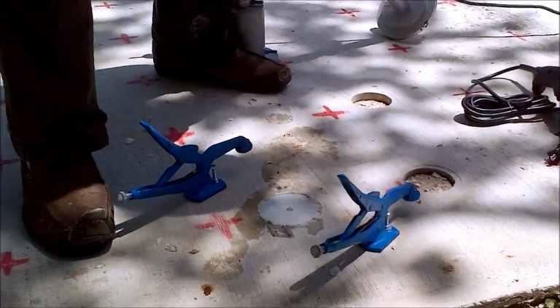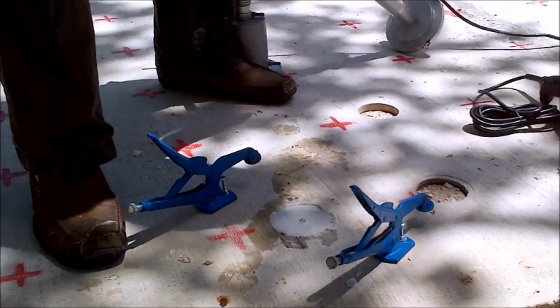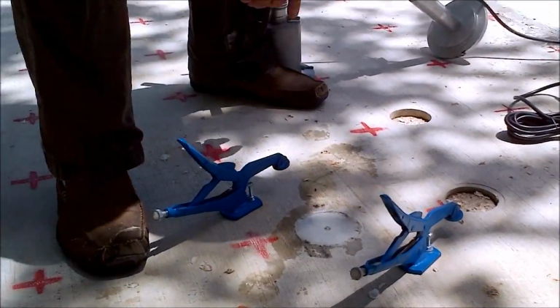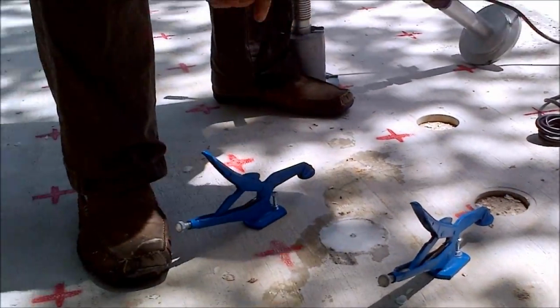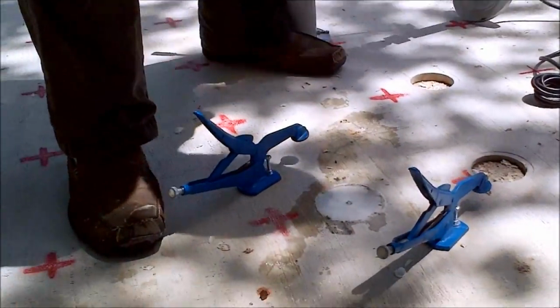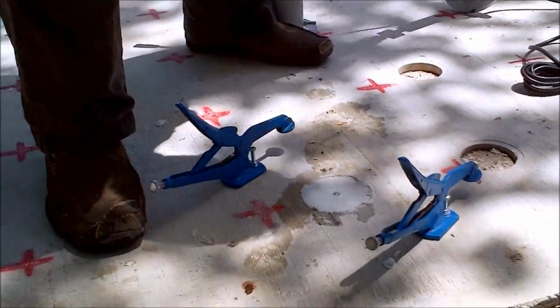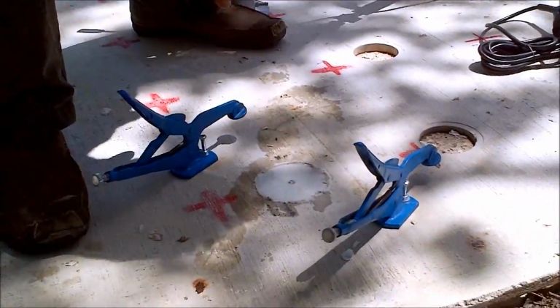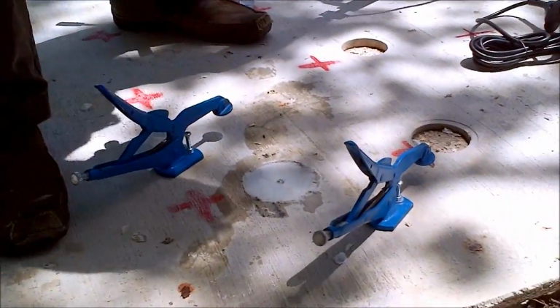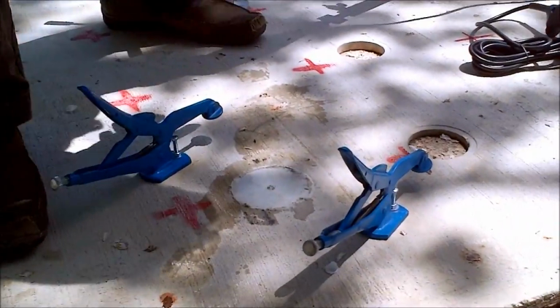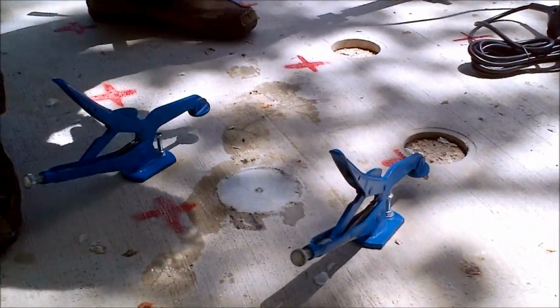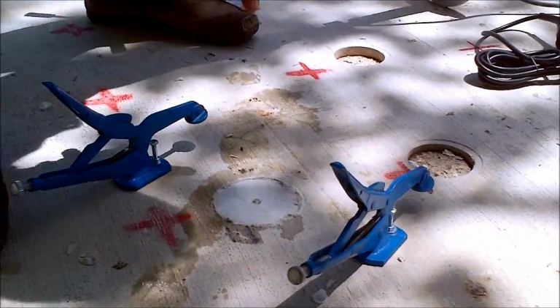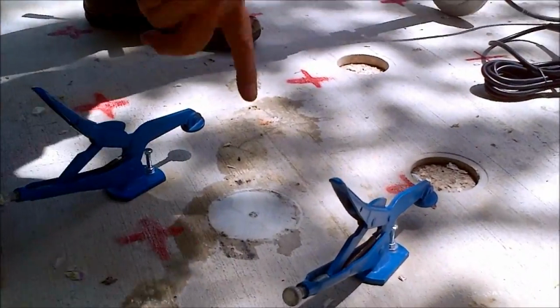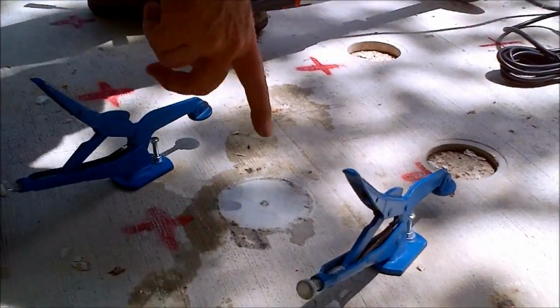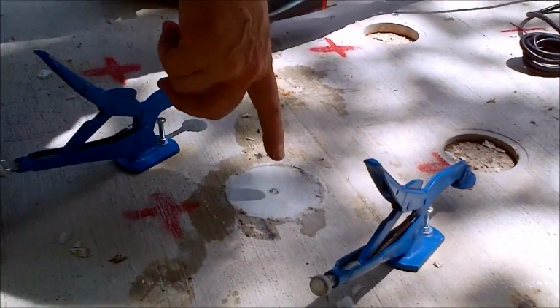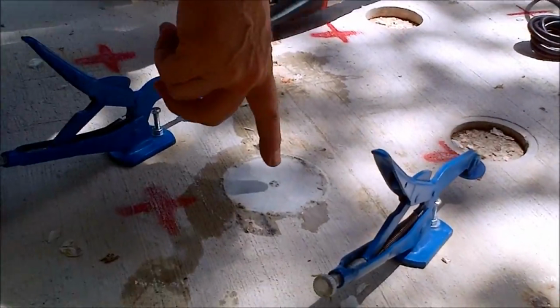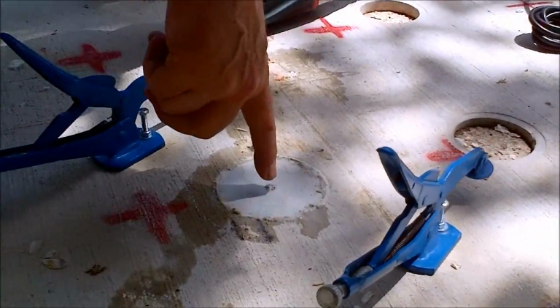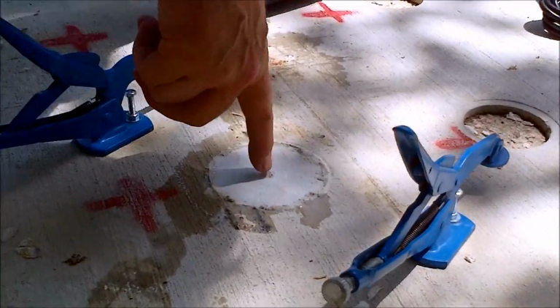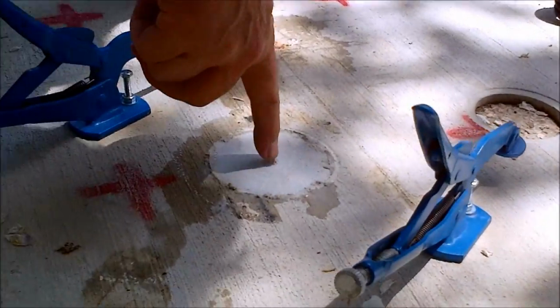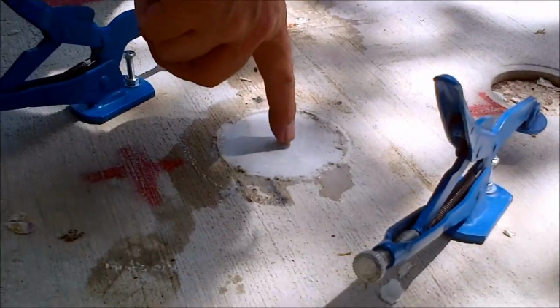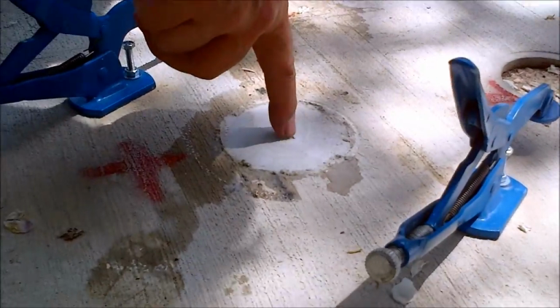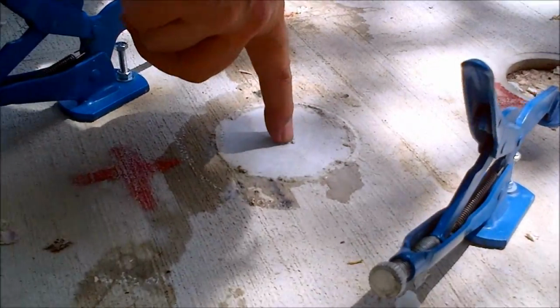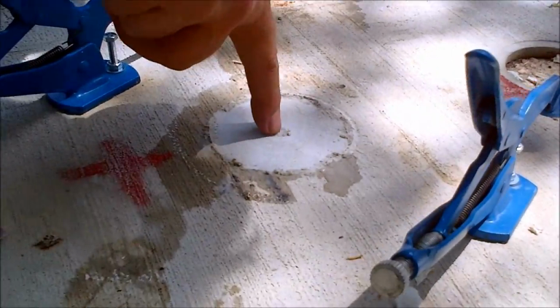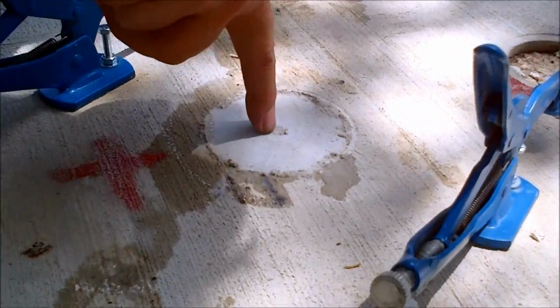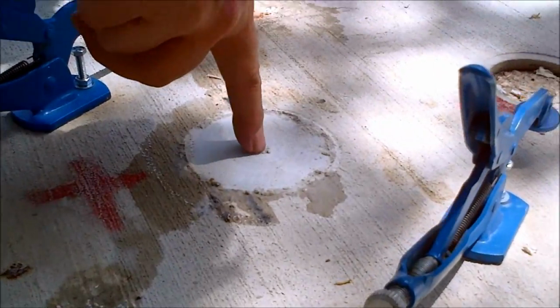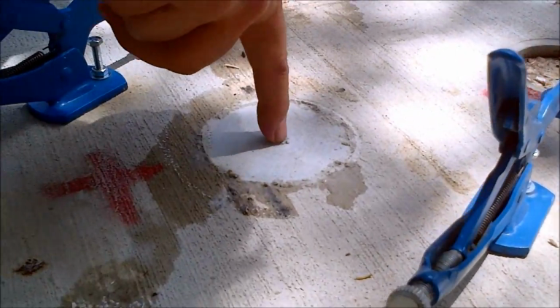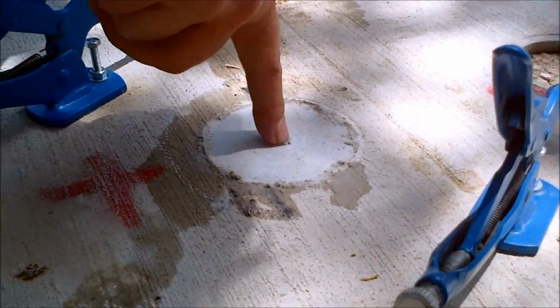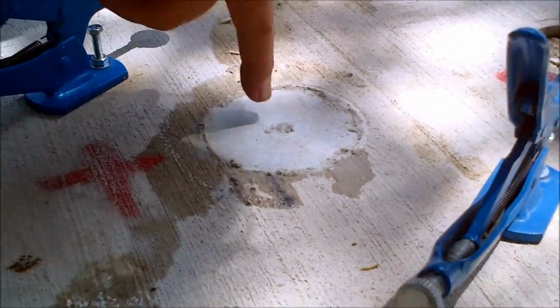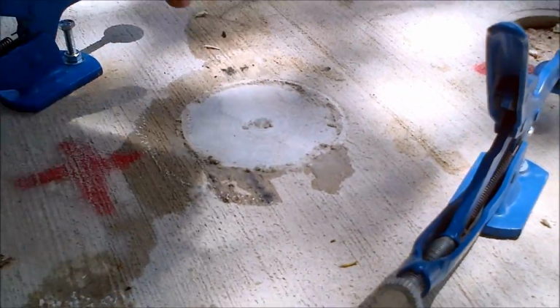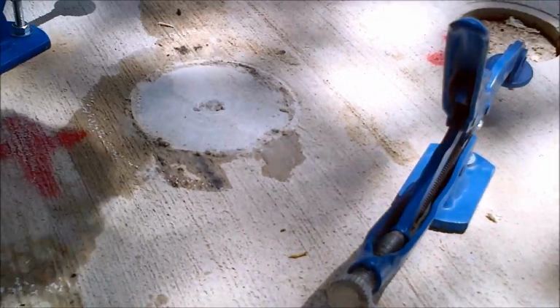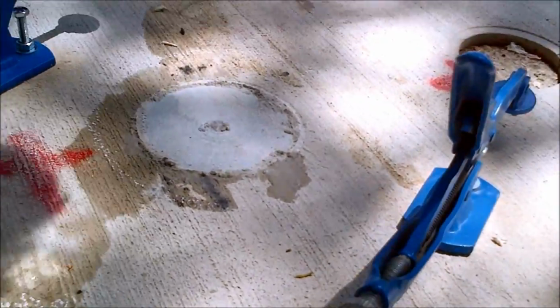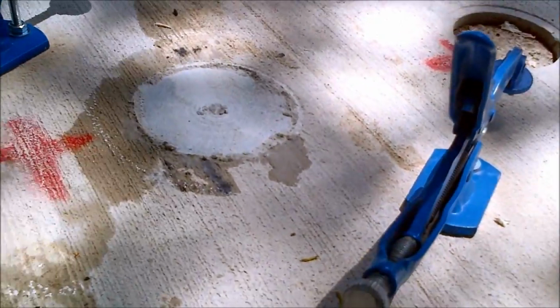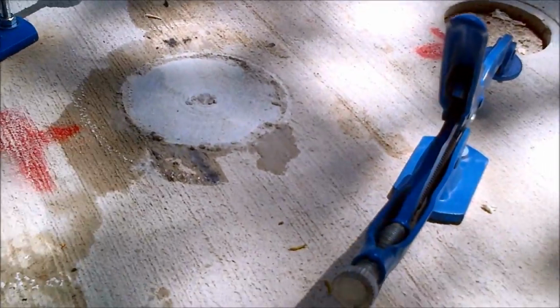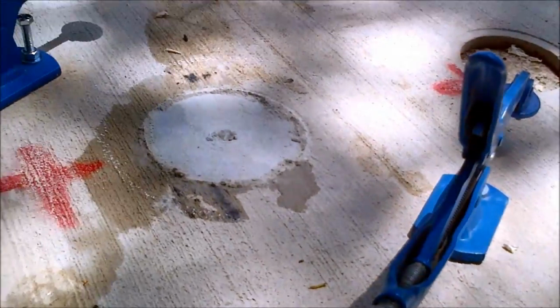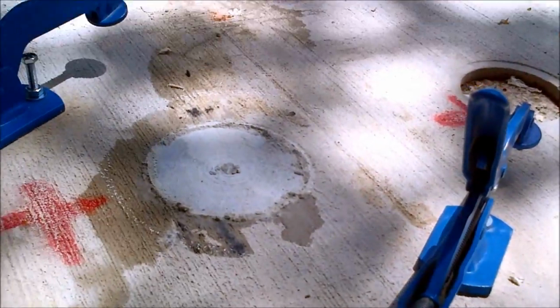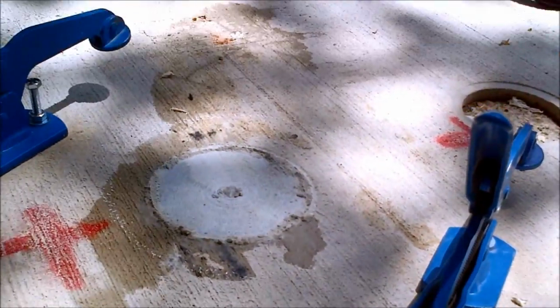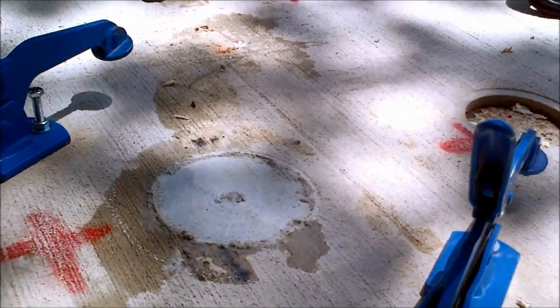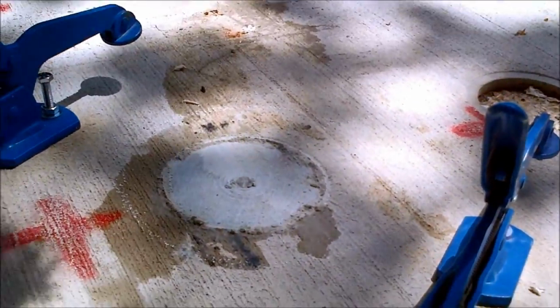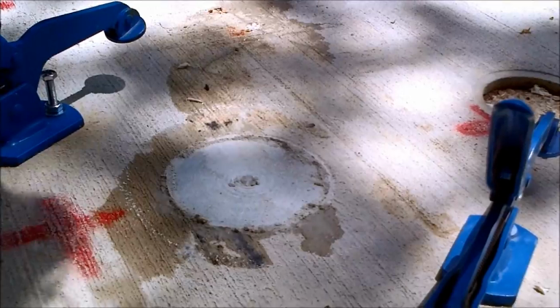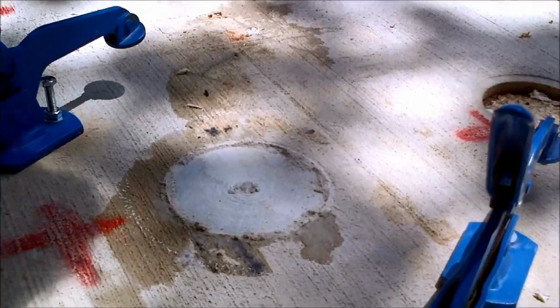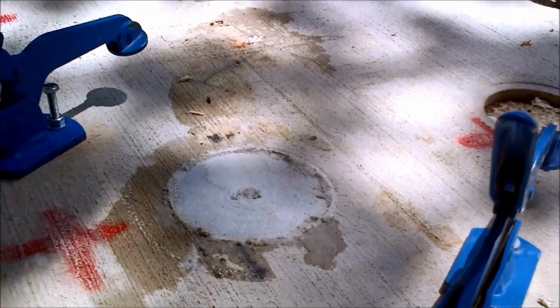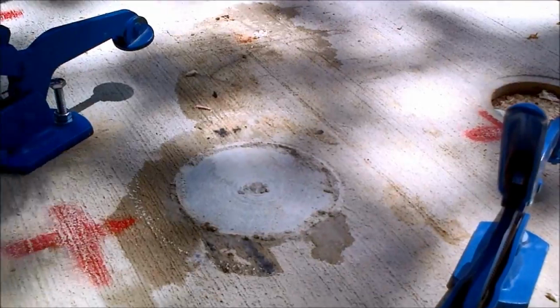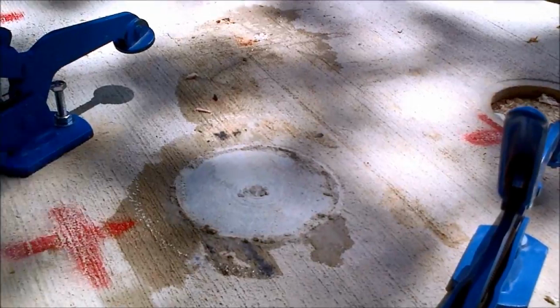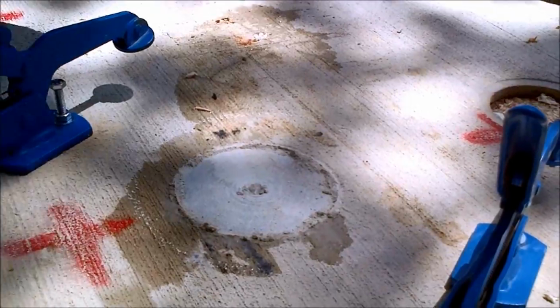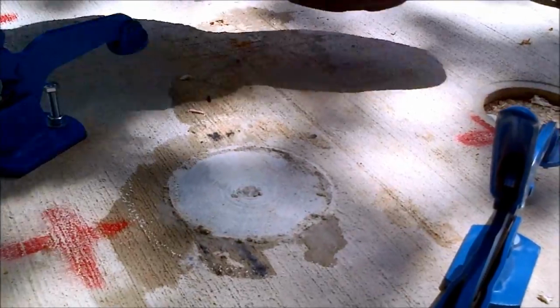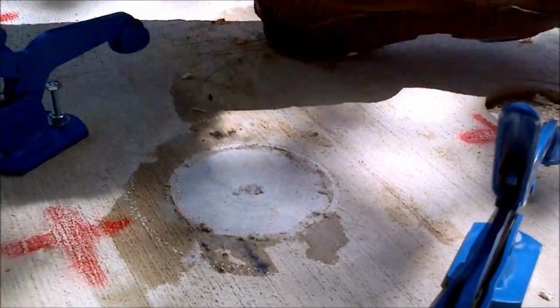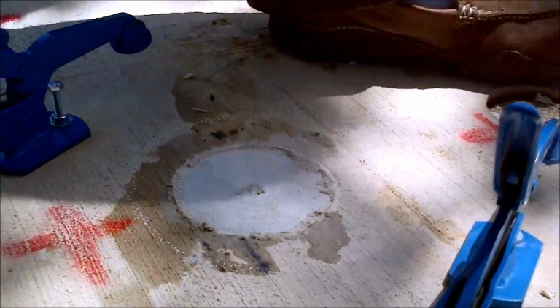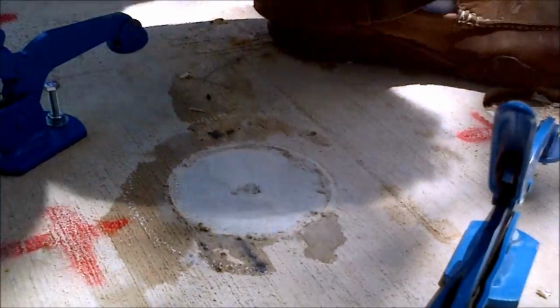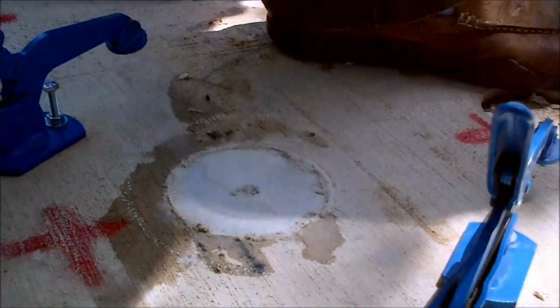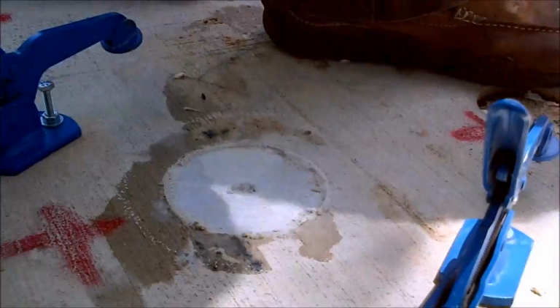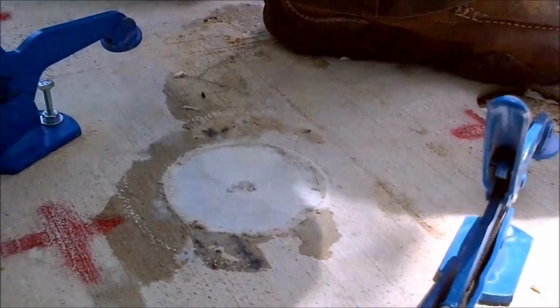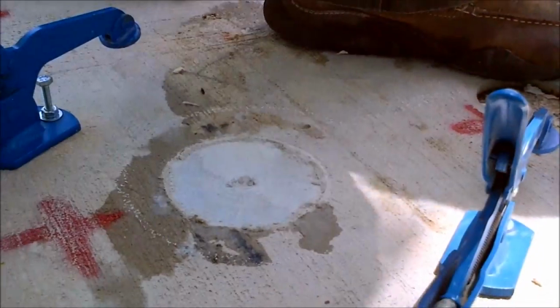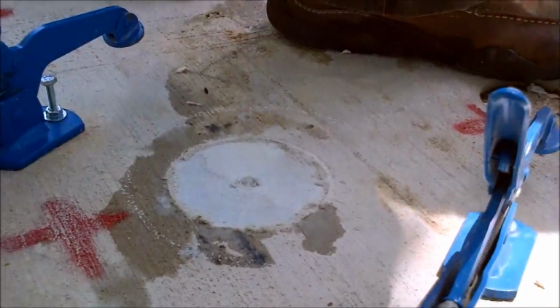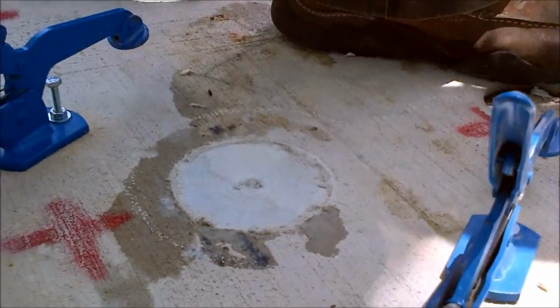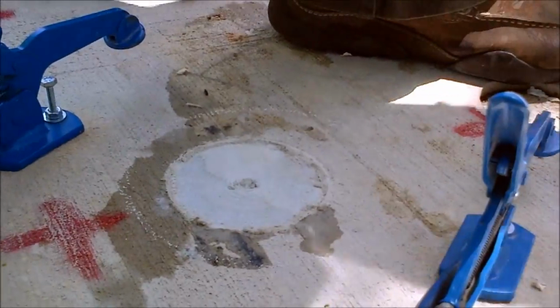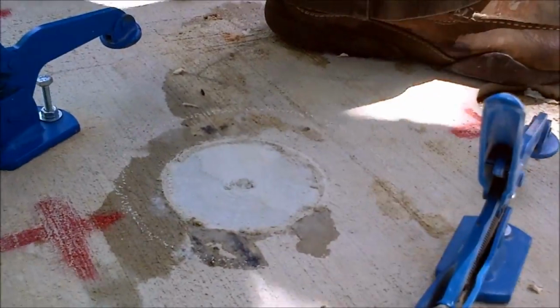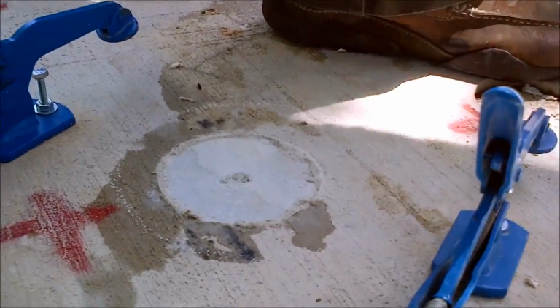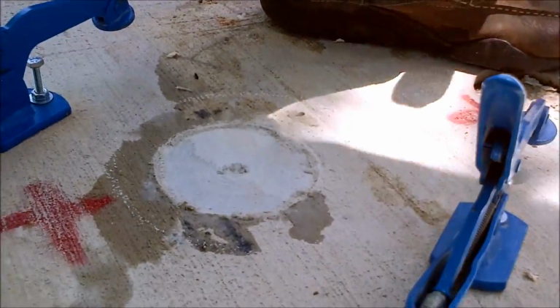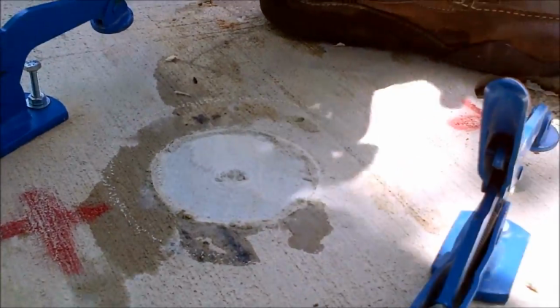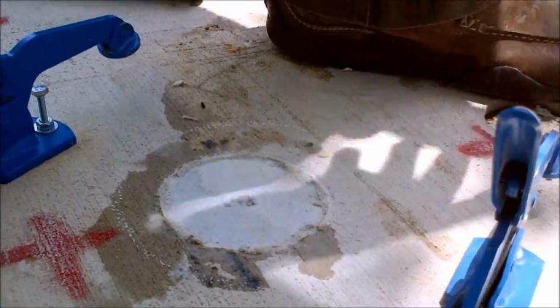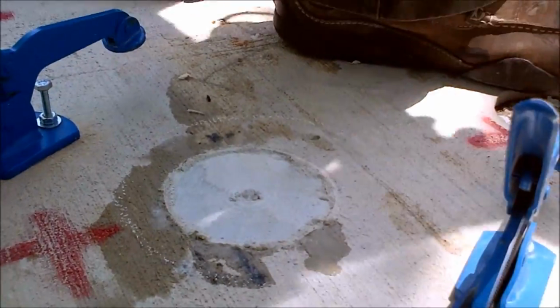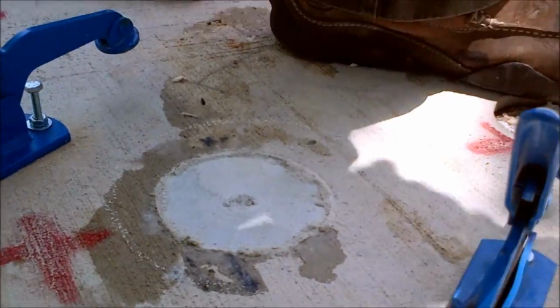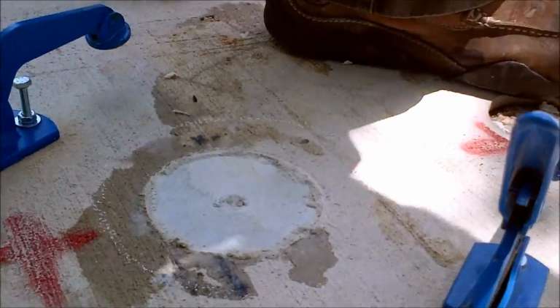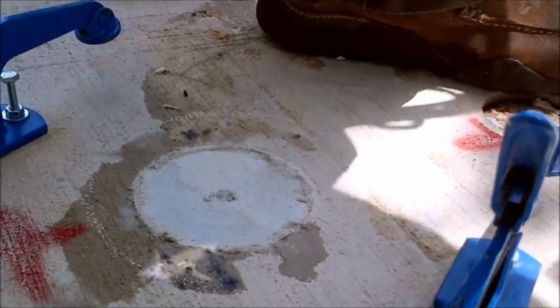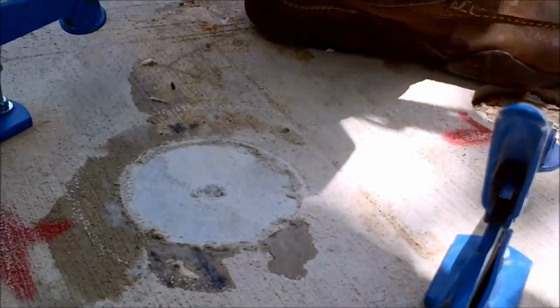Now, we can naturally not grind in this center spot here, so we just remove this with this grinder here.